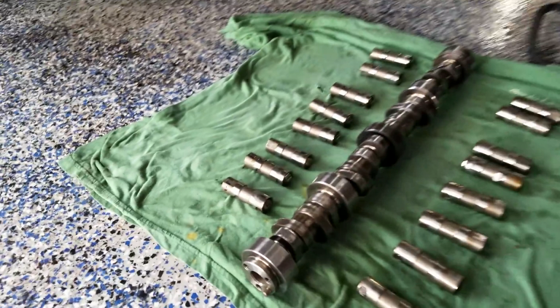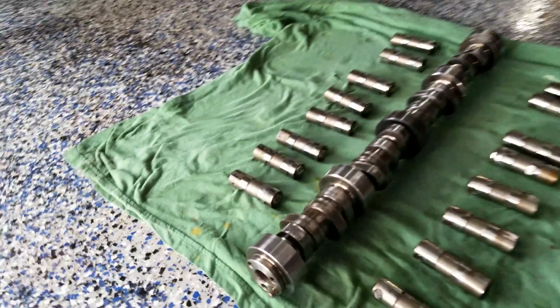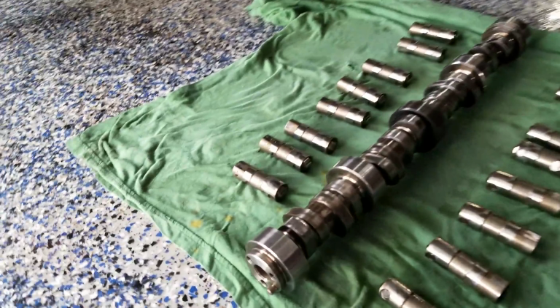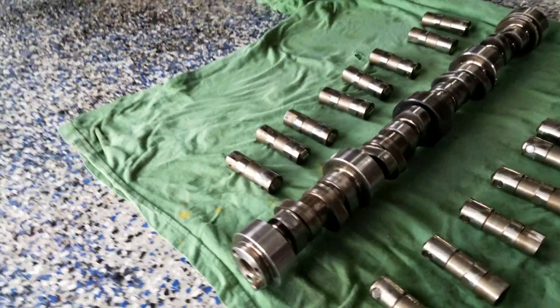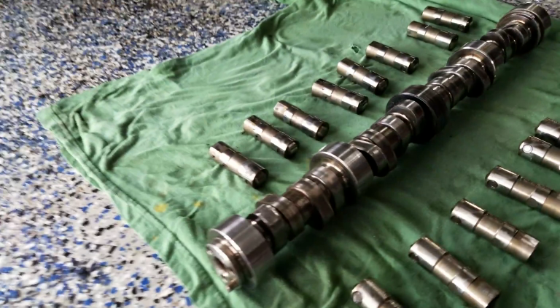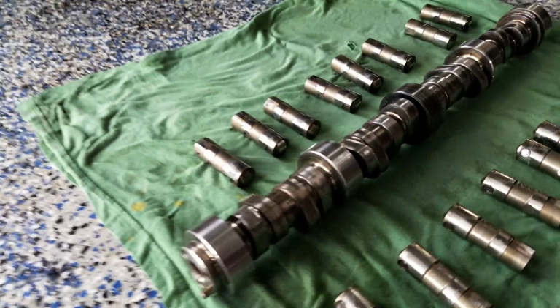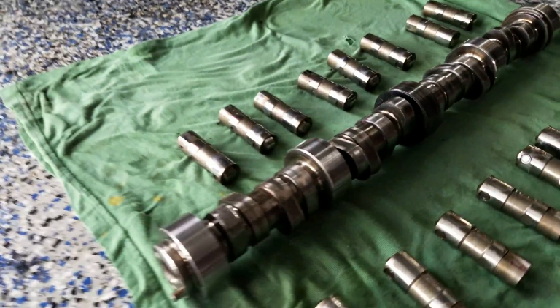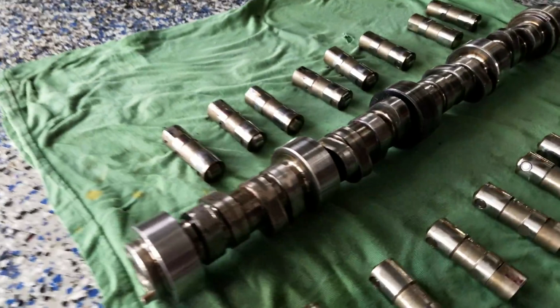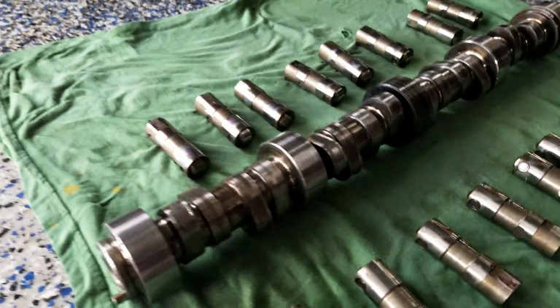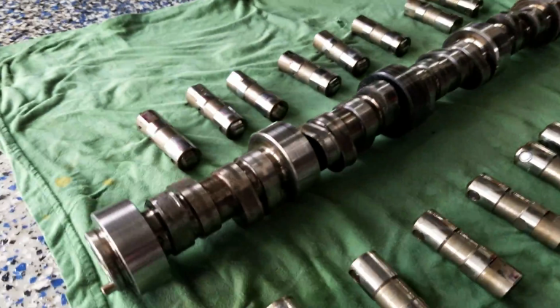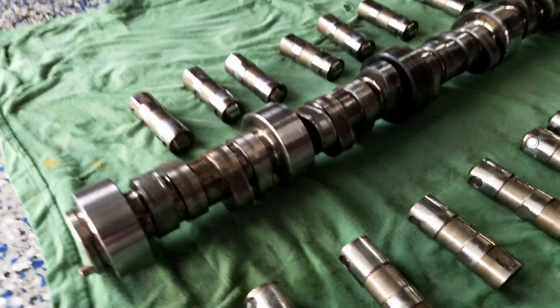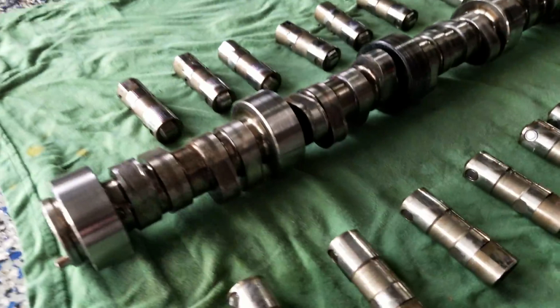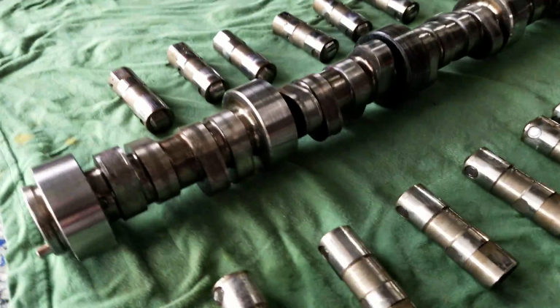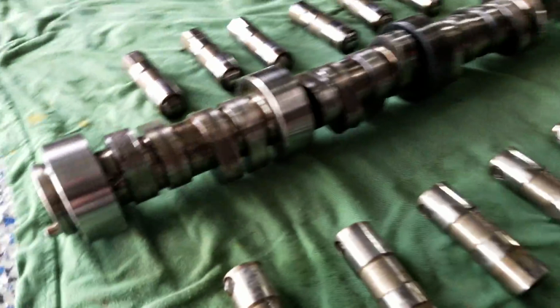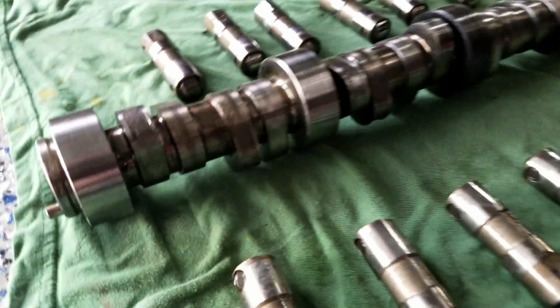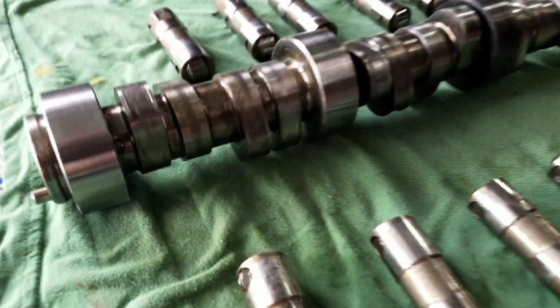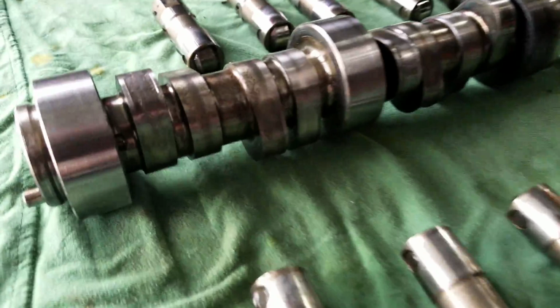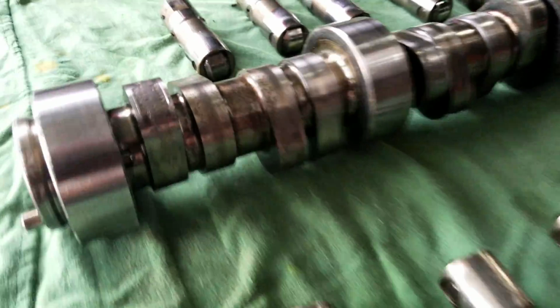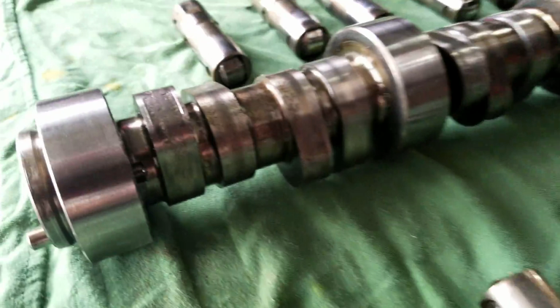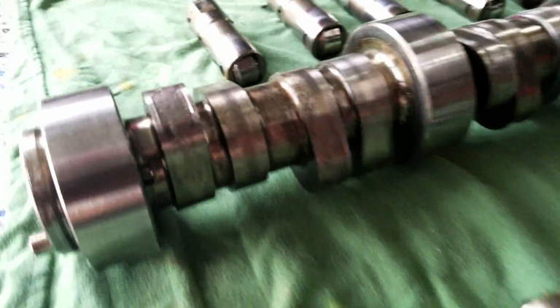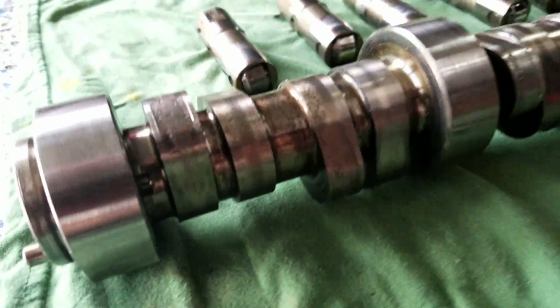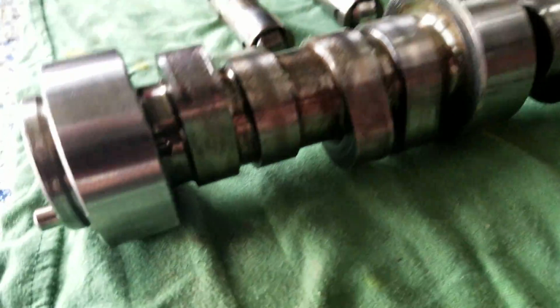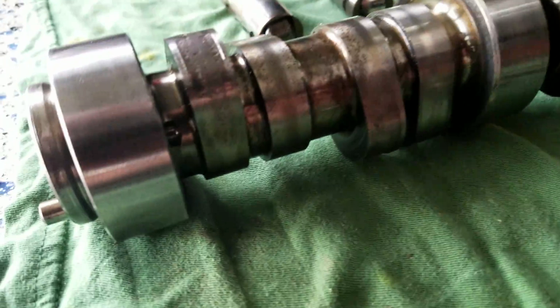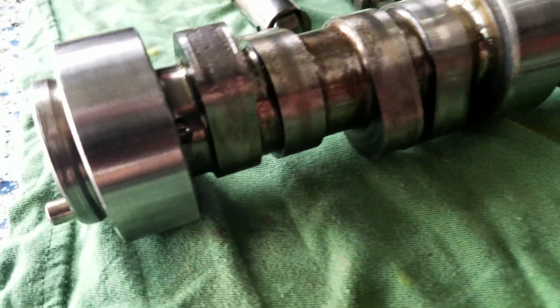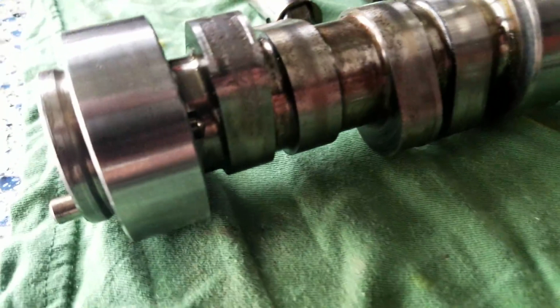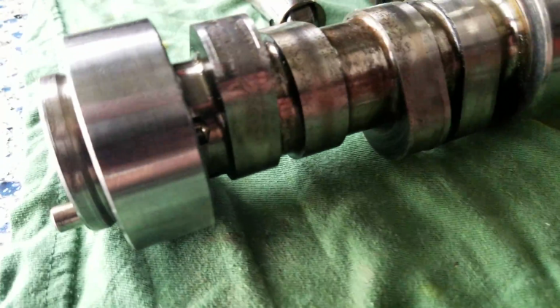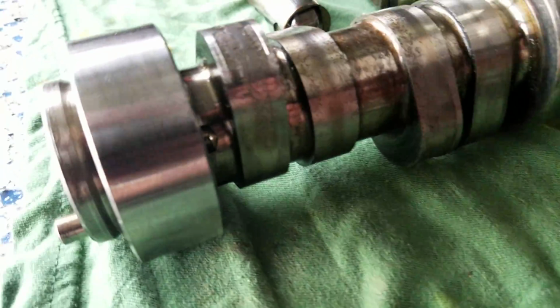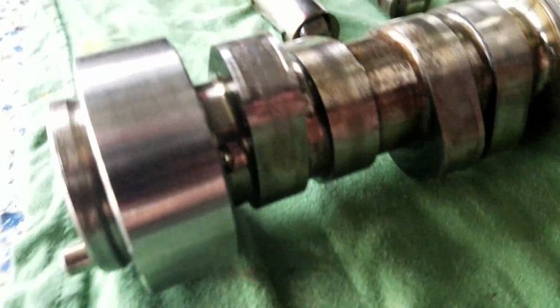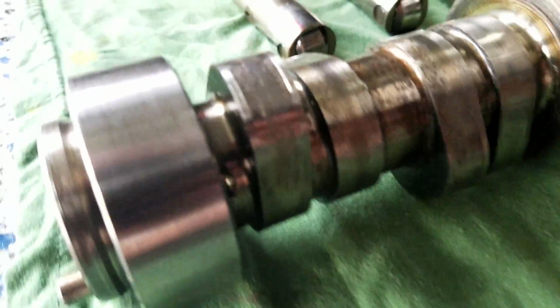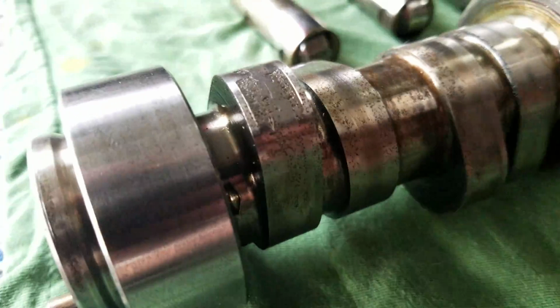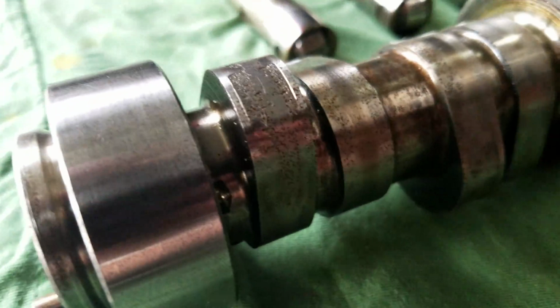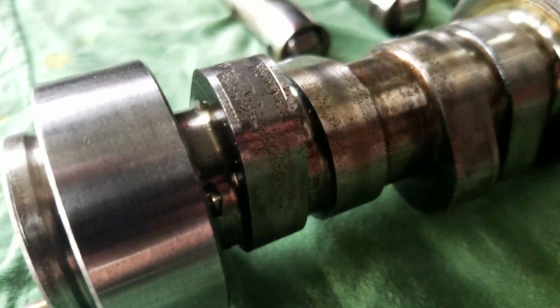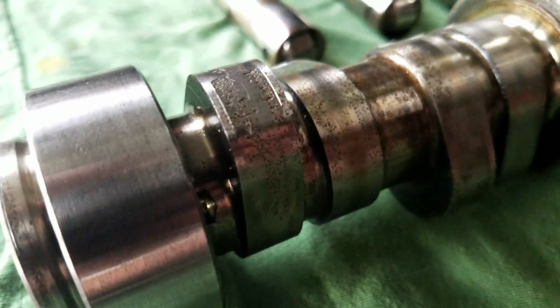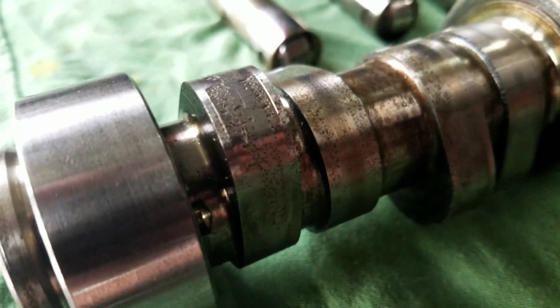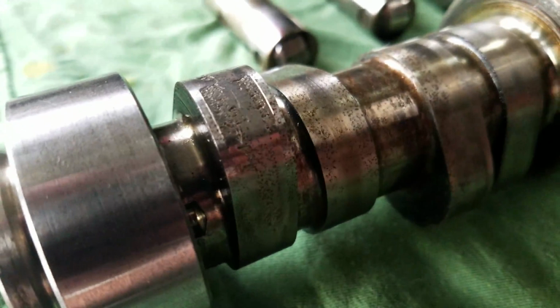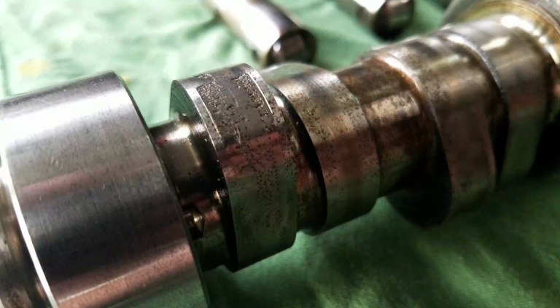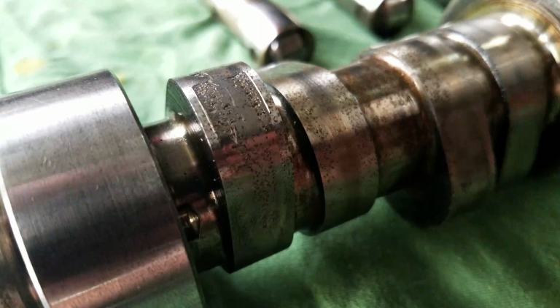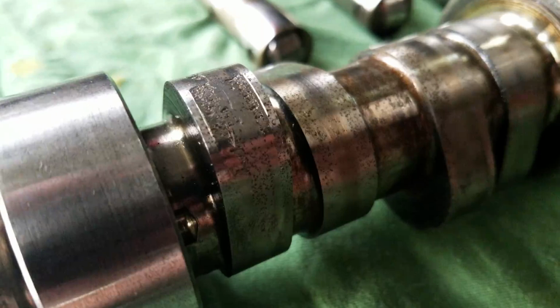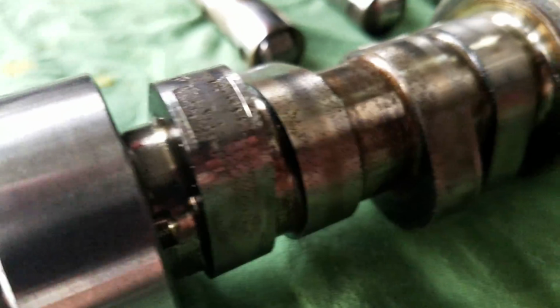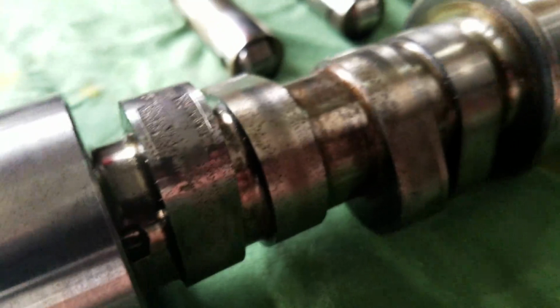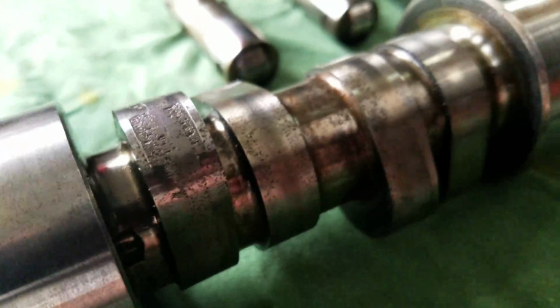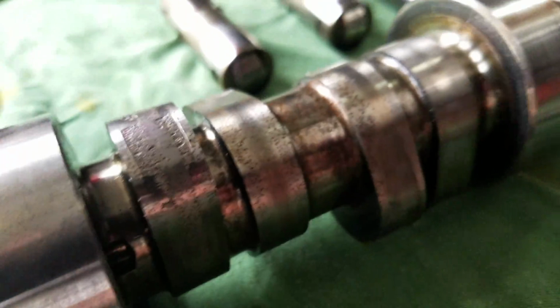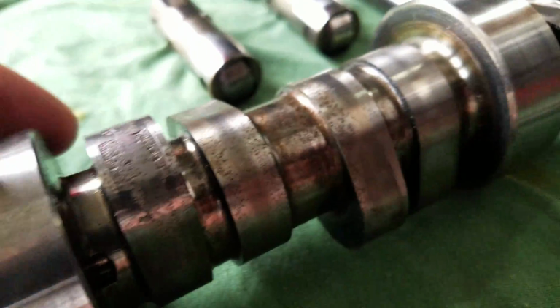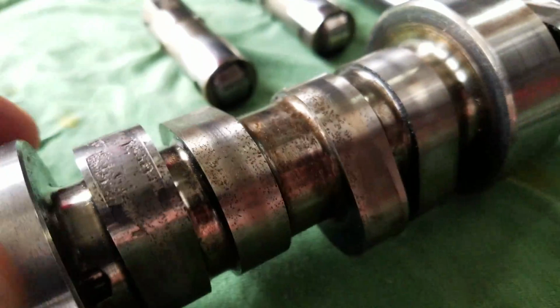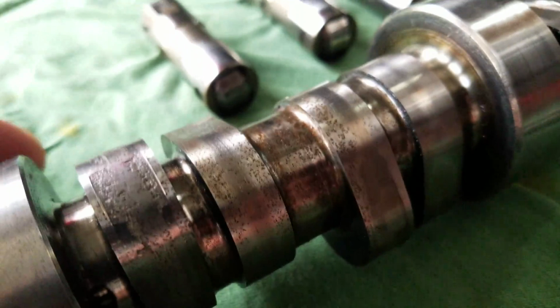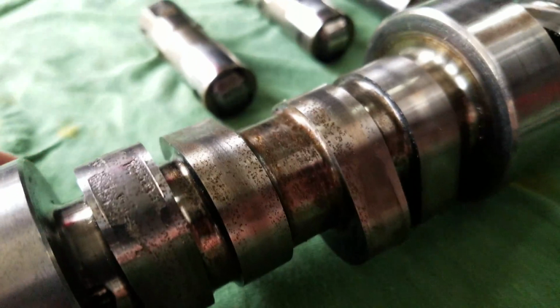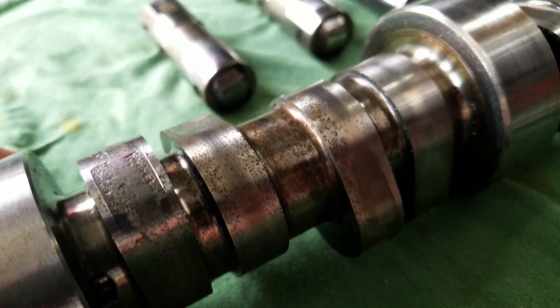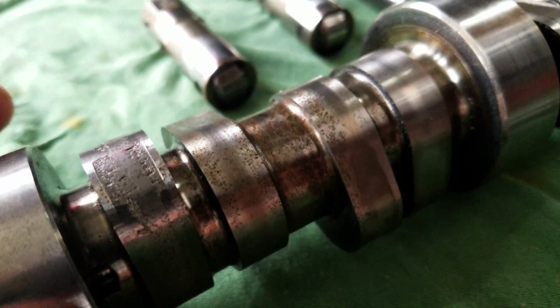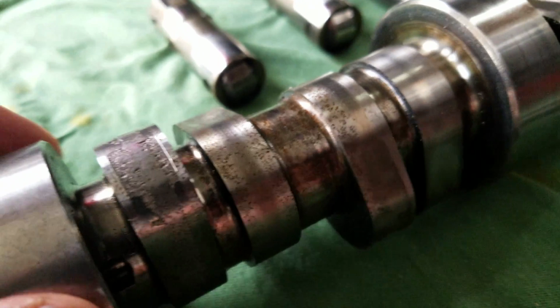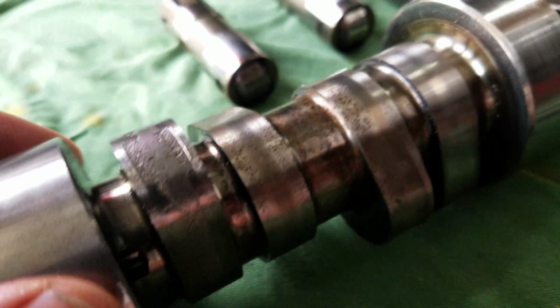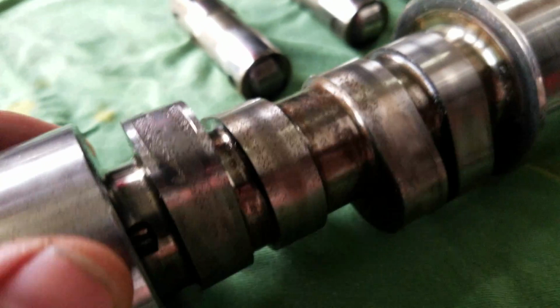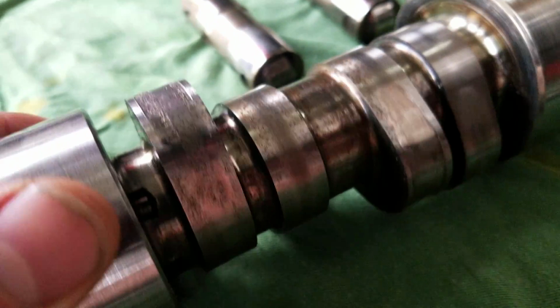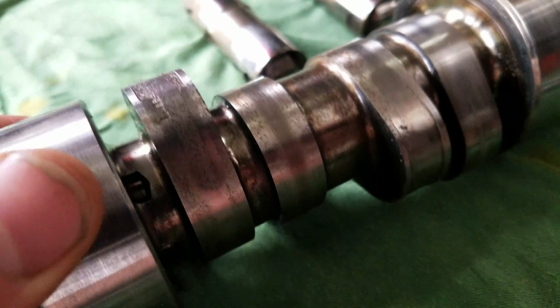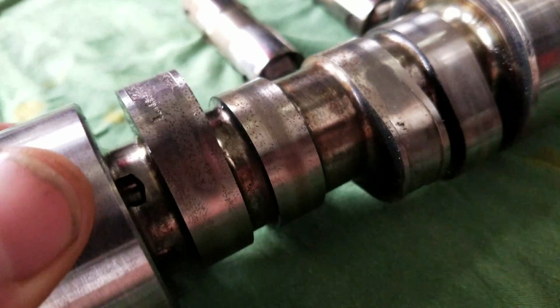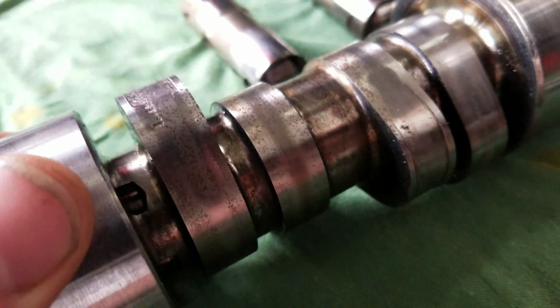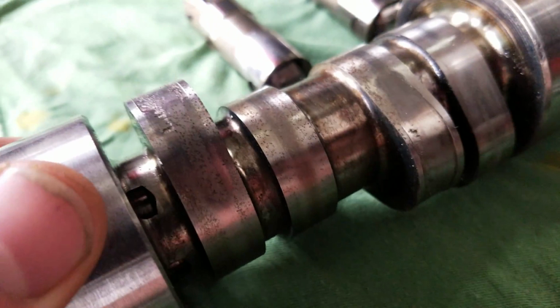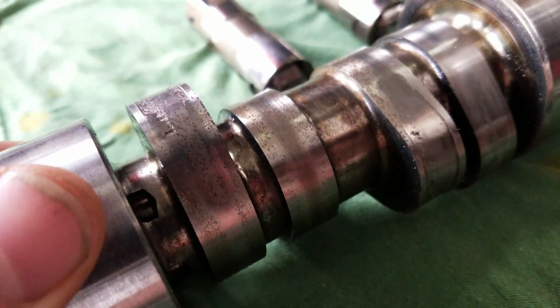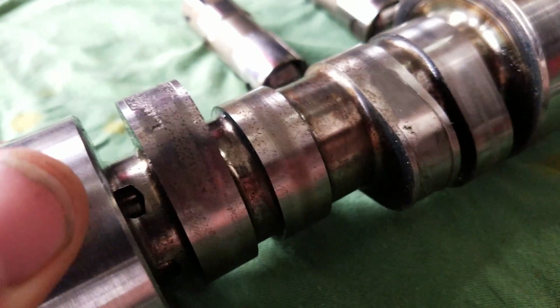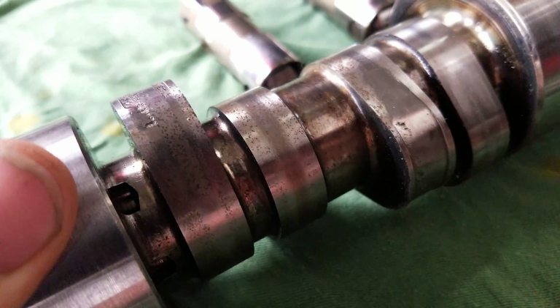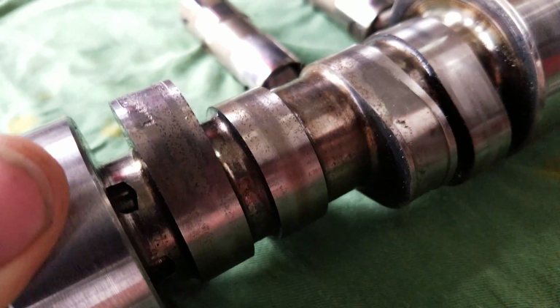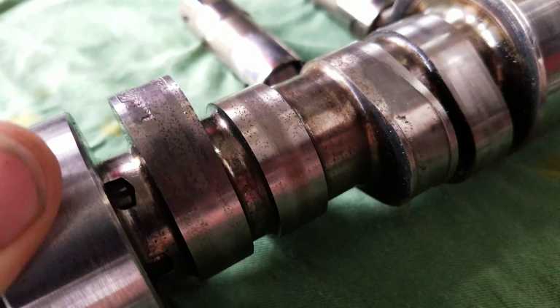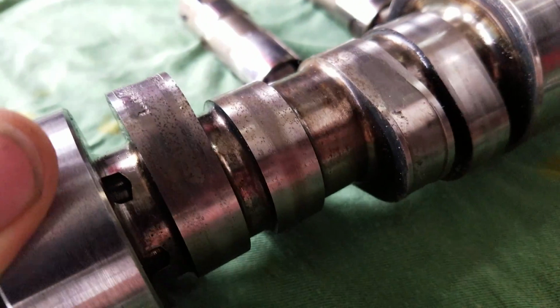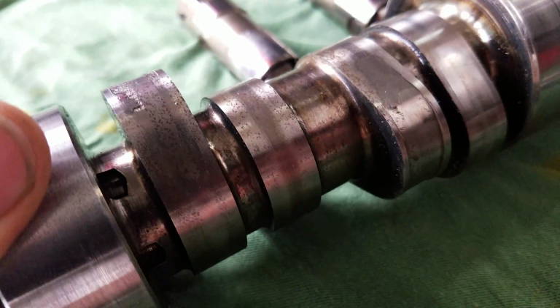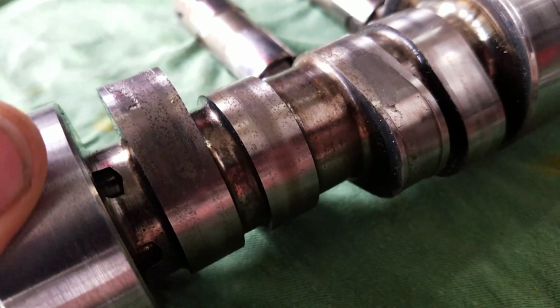Comp cam. Here's one that fell apart. You'll notice the lobes, how they're all pitted.